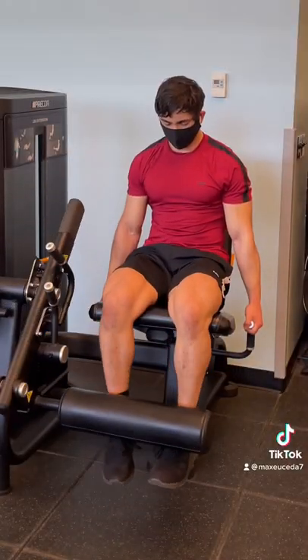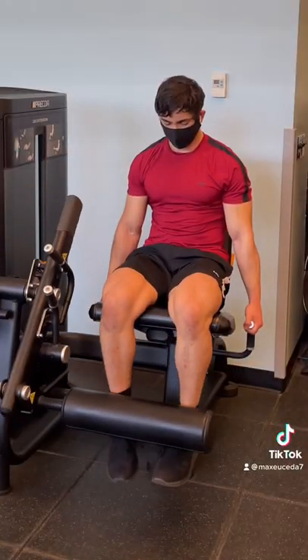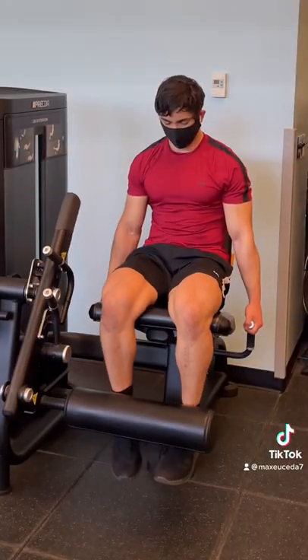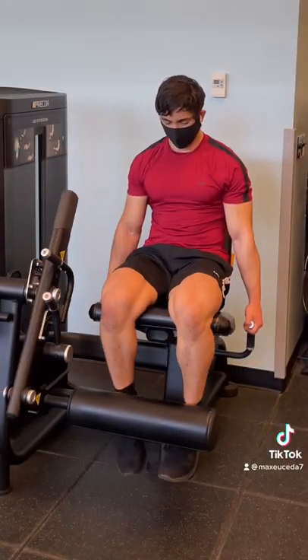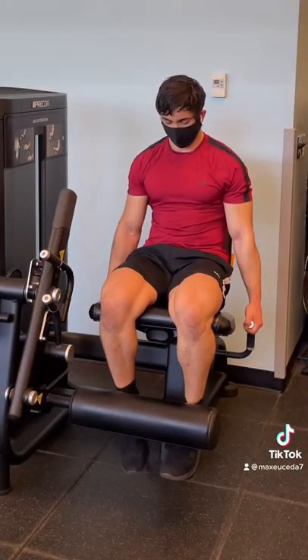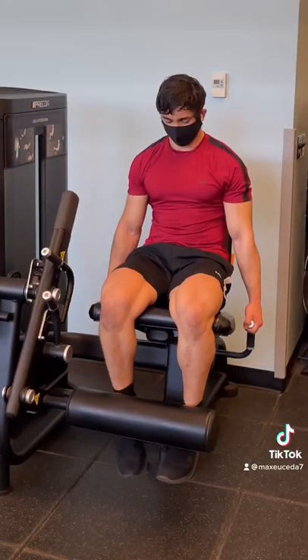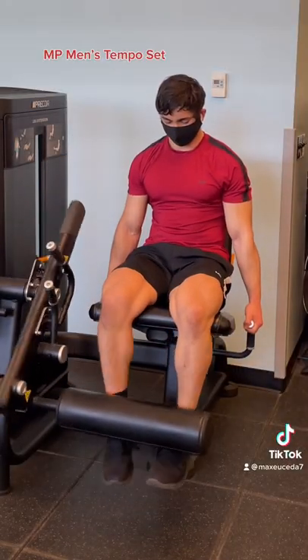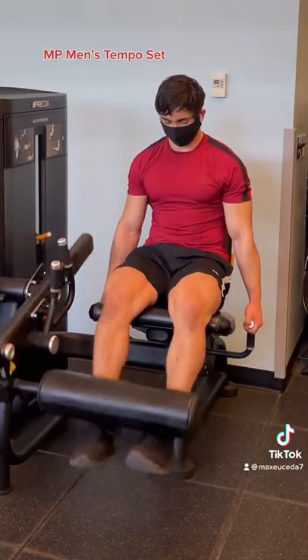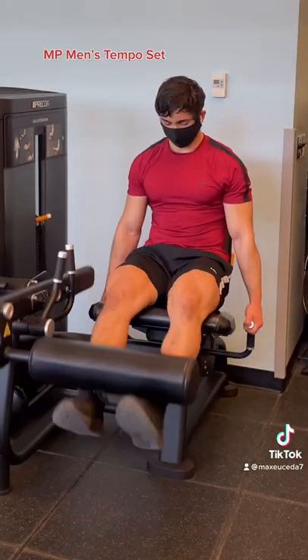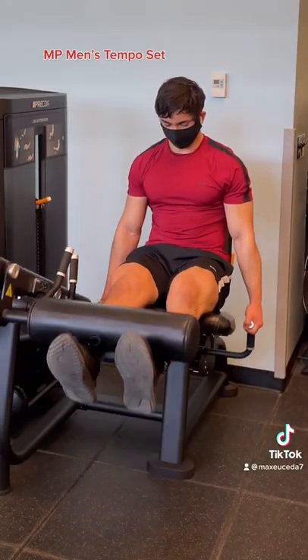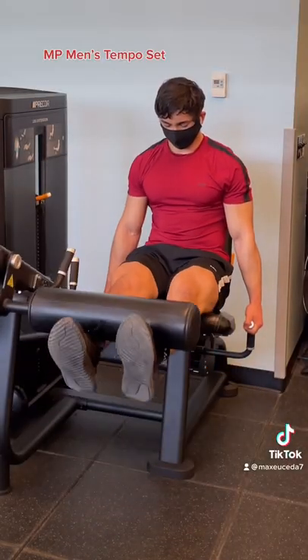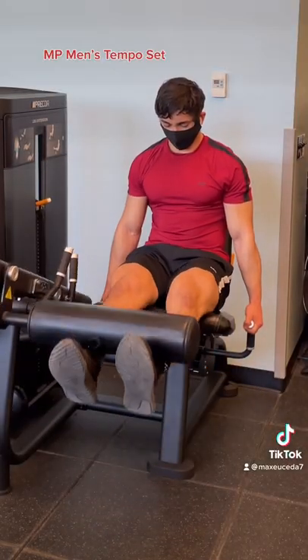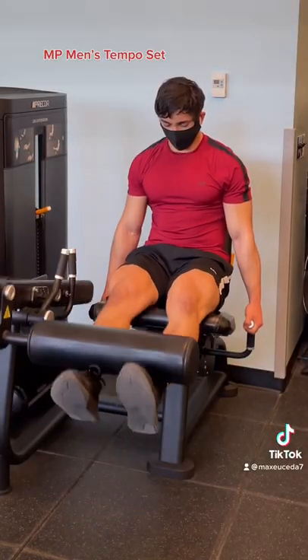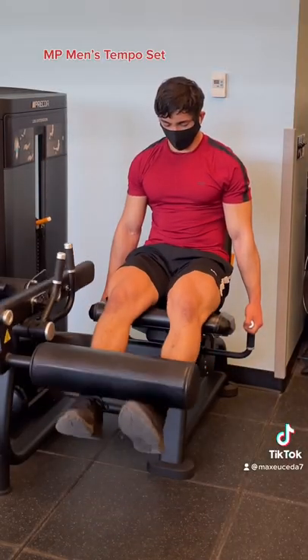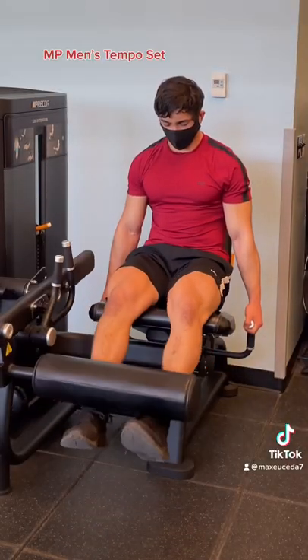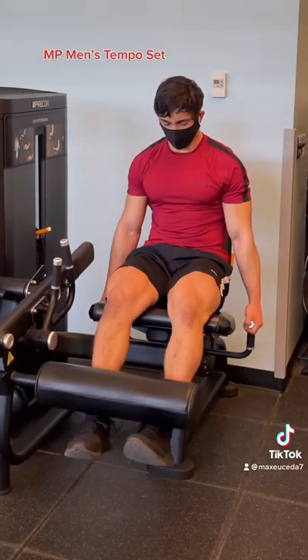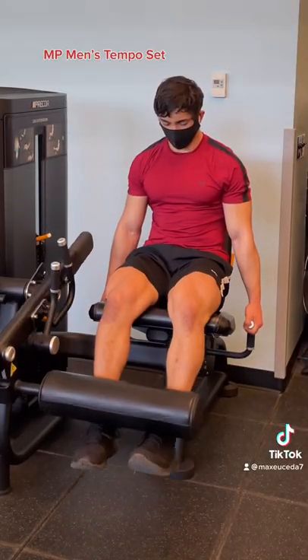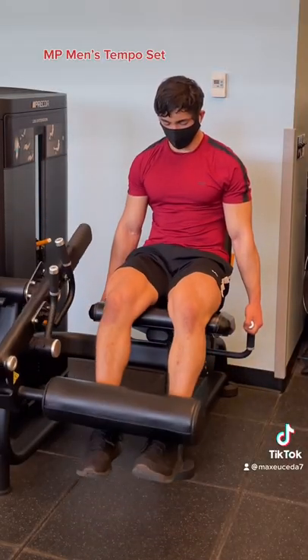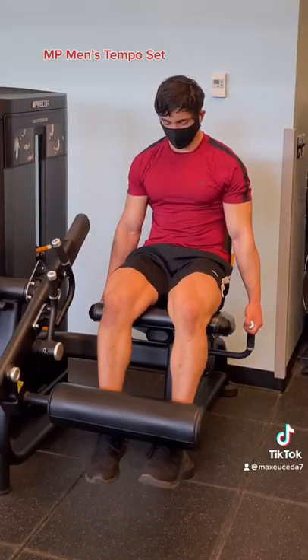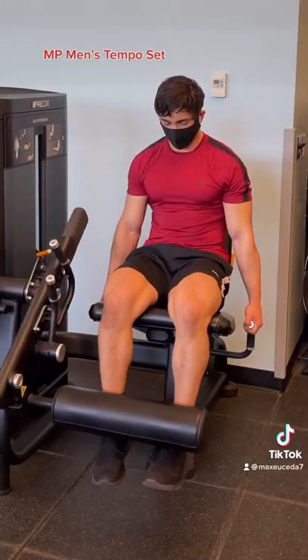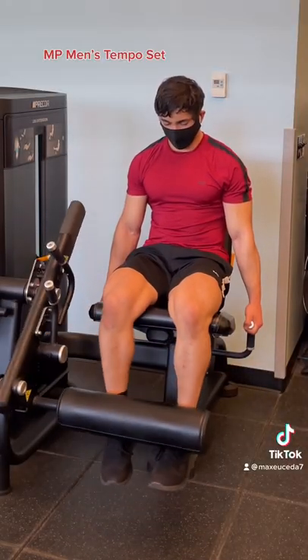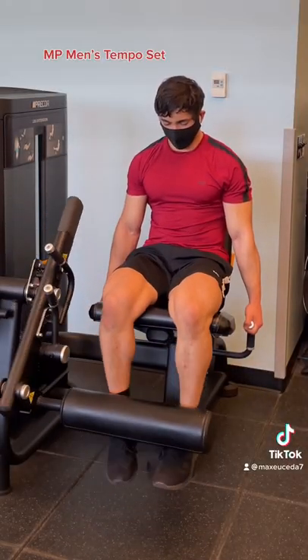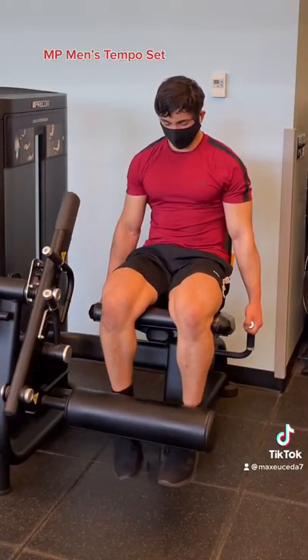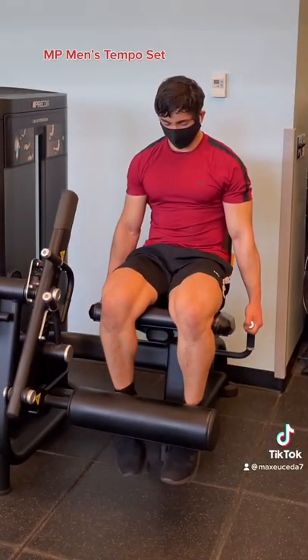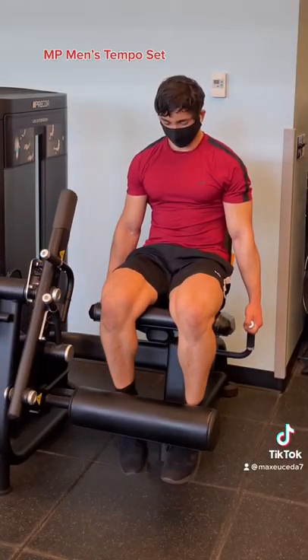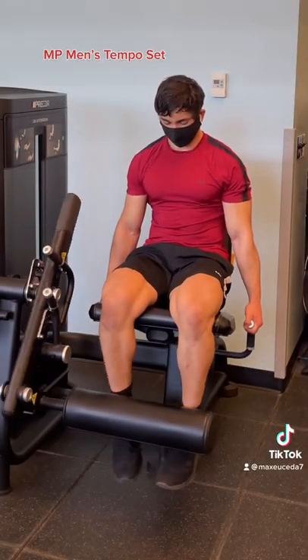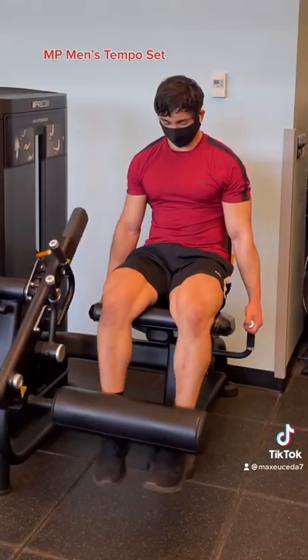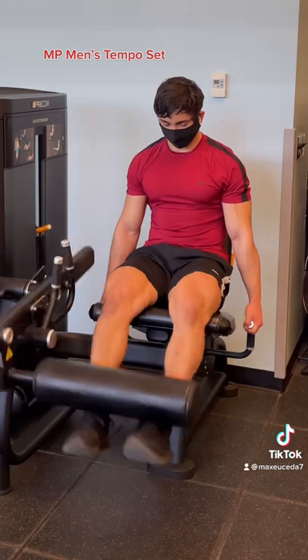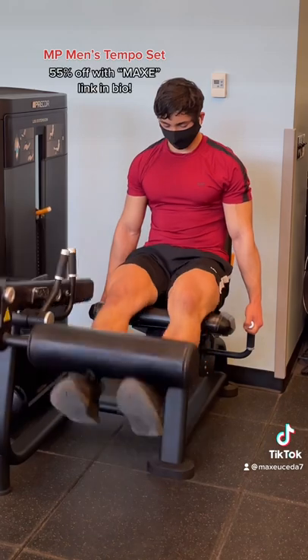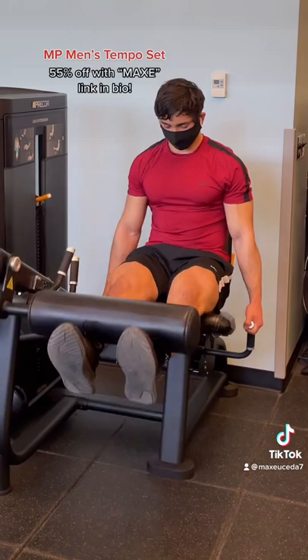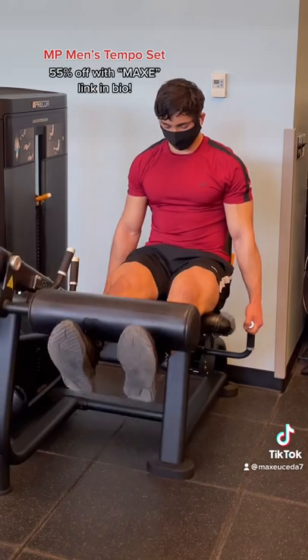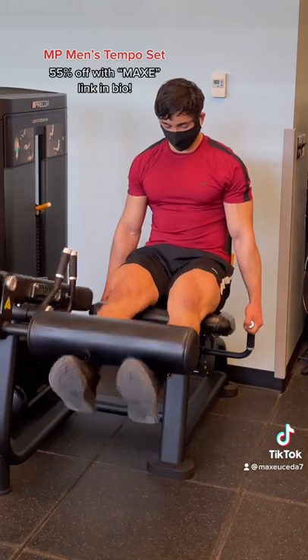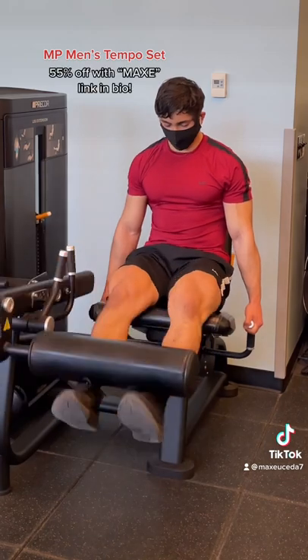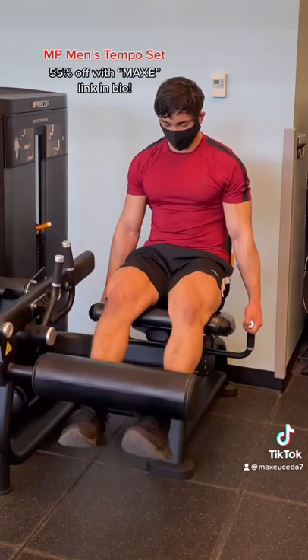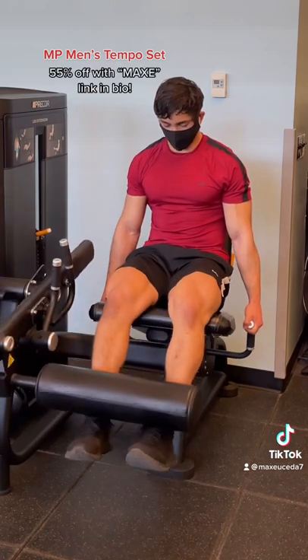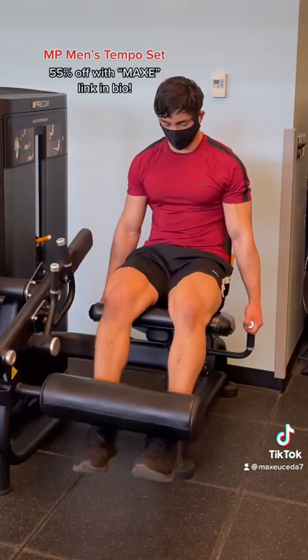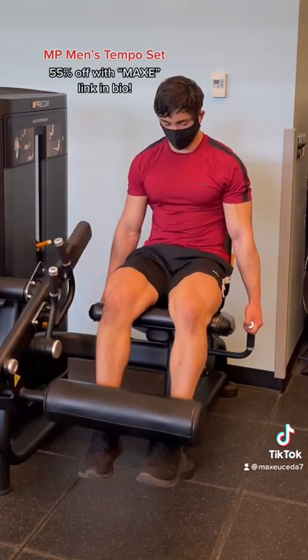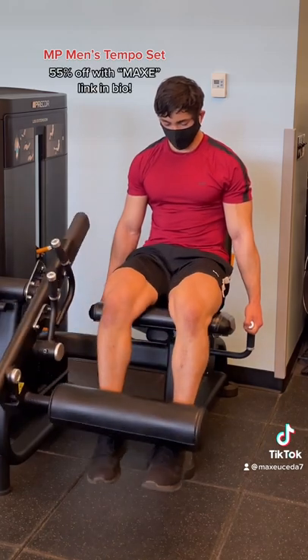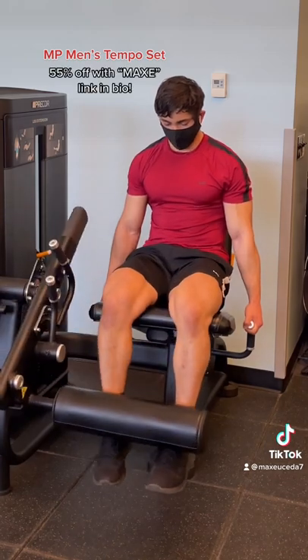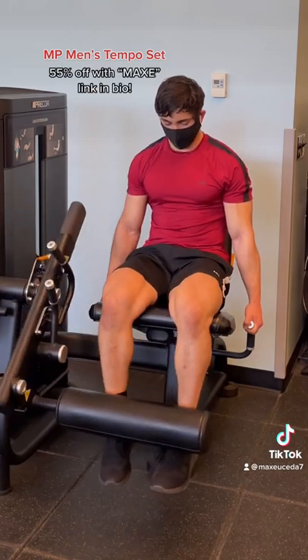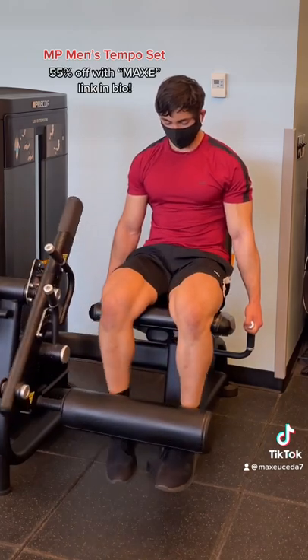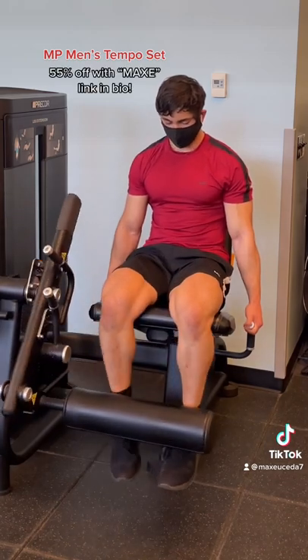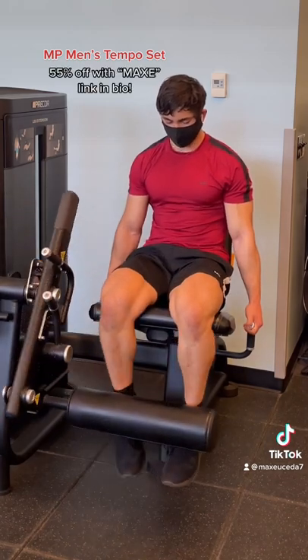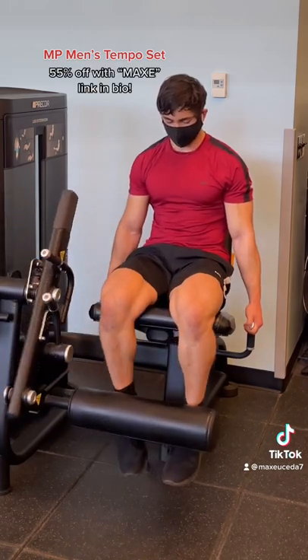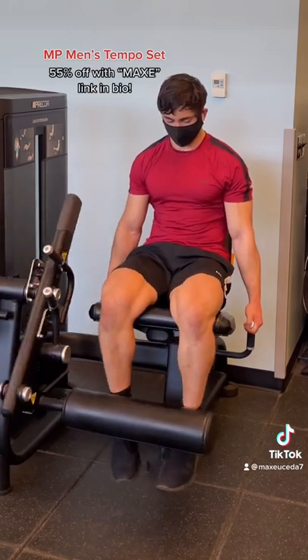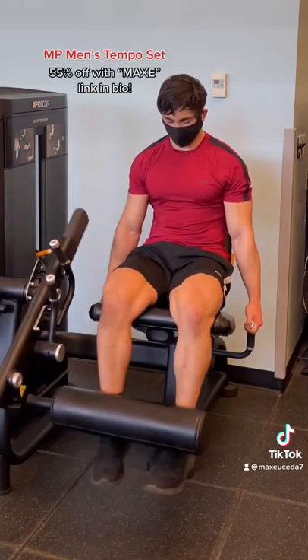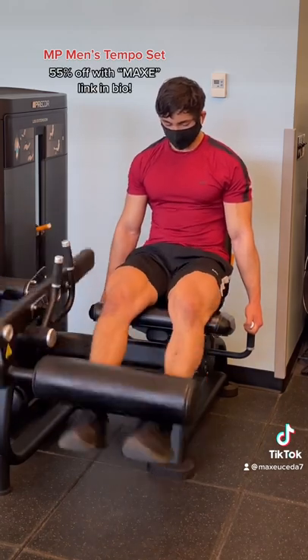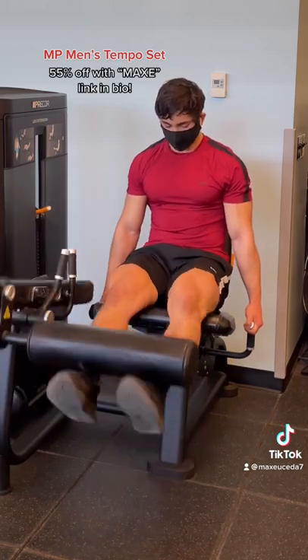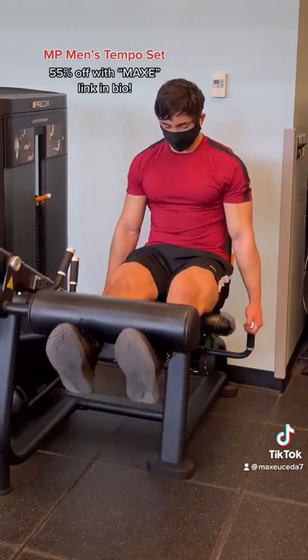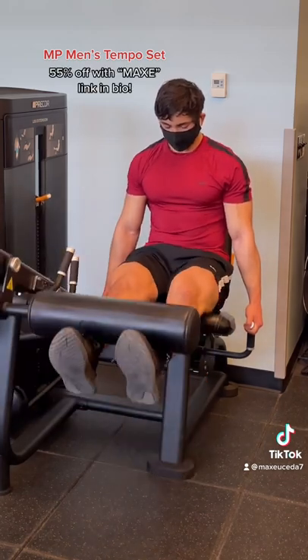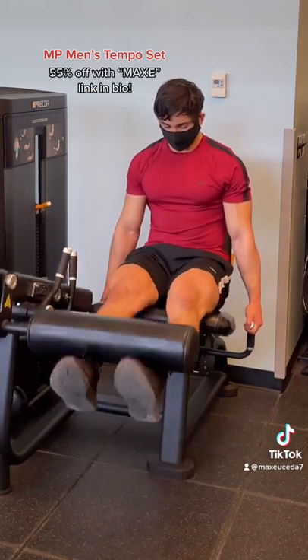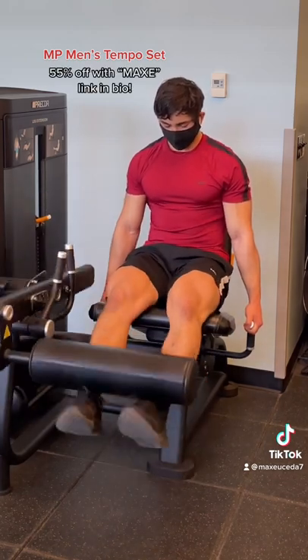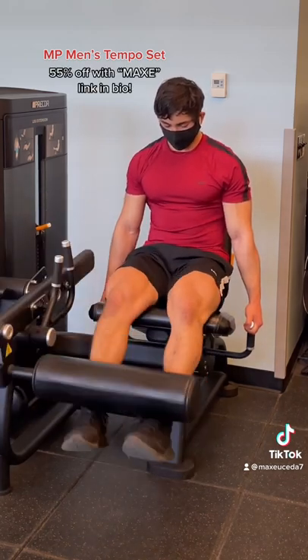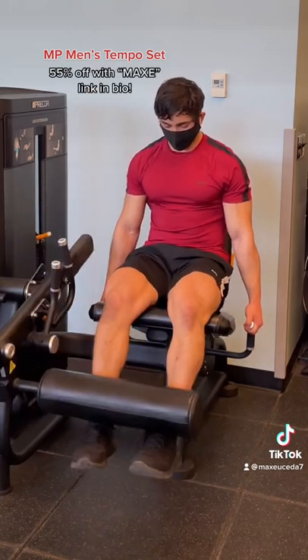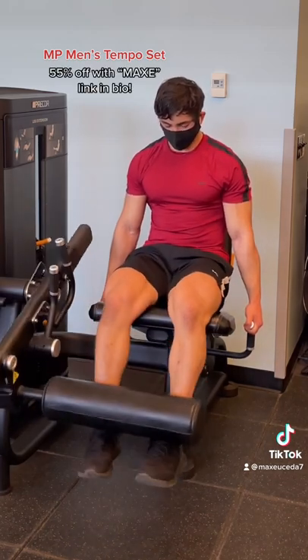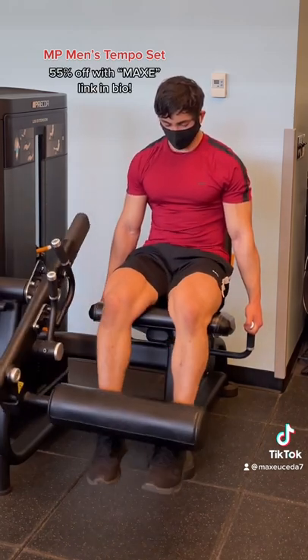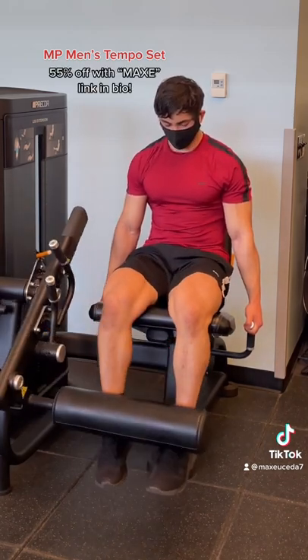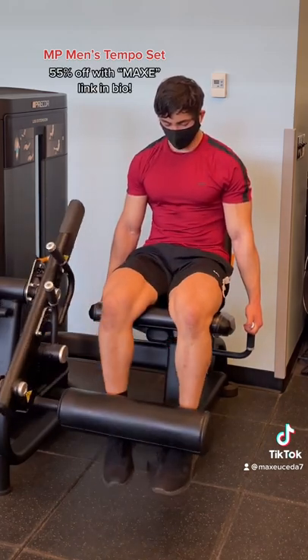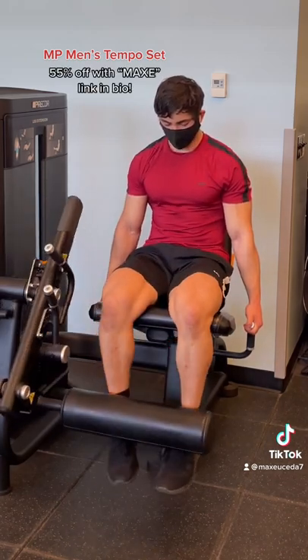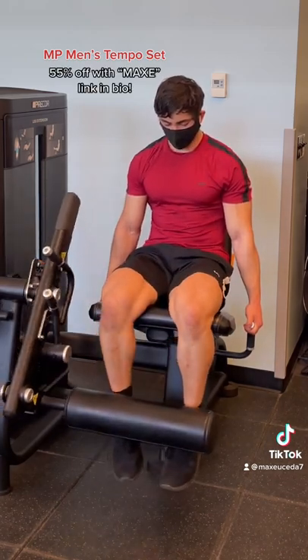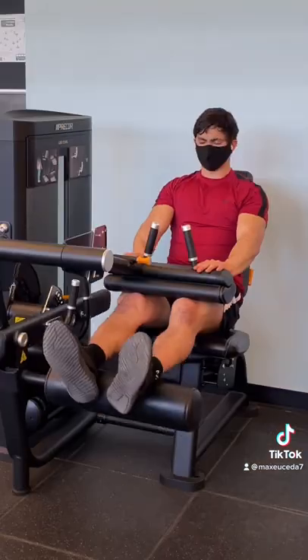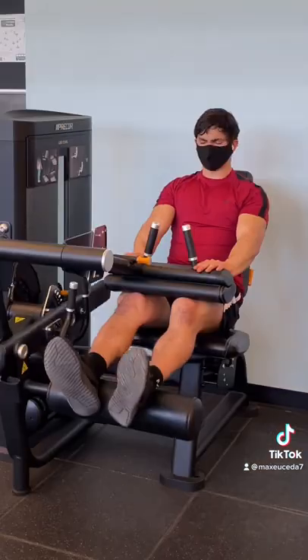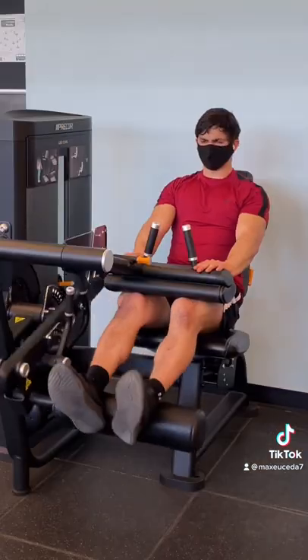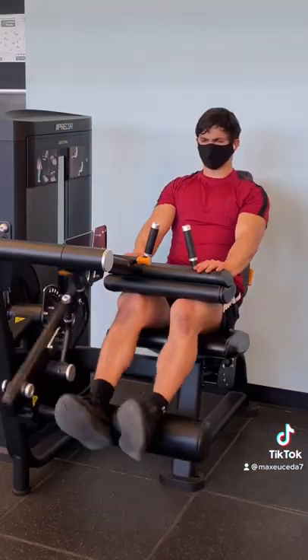I'm wearing the MyProtein Tempo Collection — super stretchy and breathable. All products on the website are 55% off today with code MAXE.